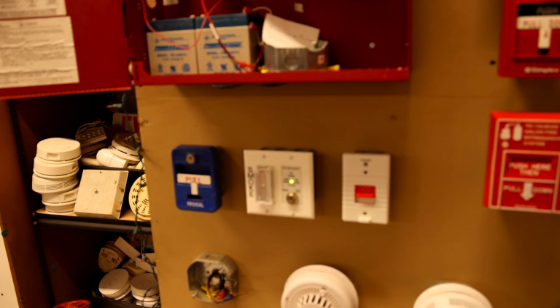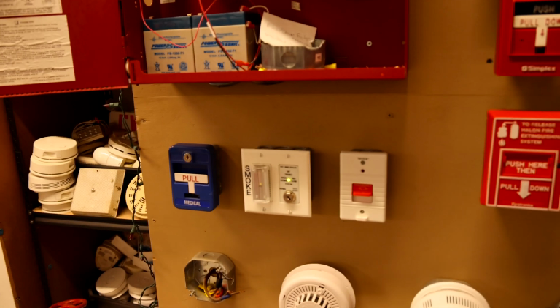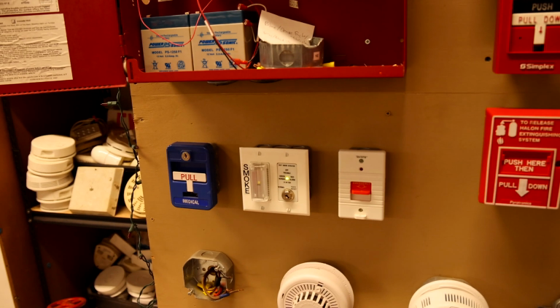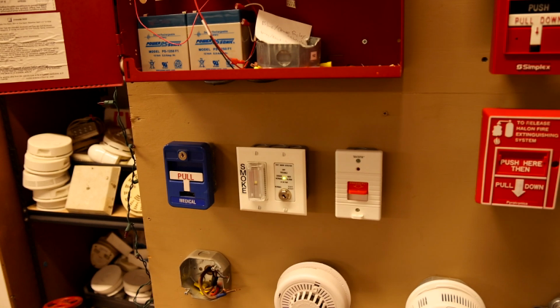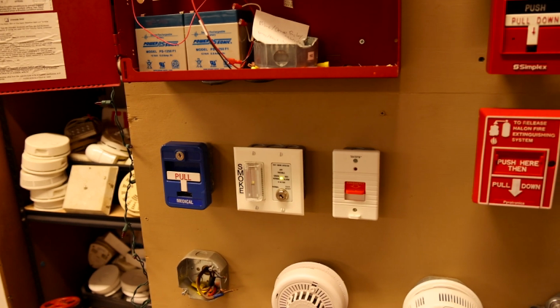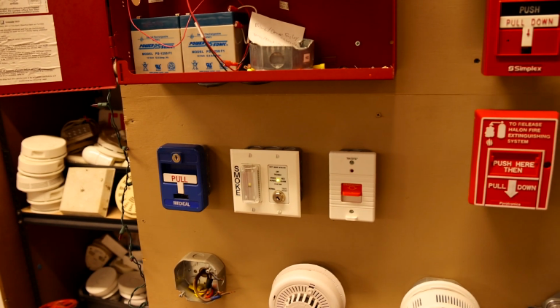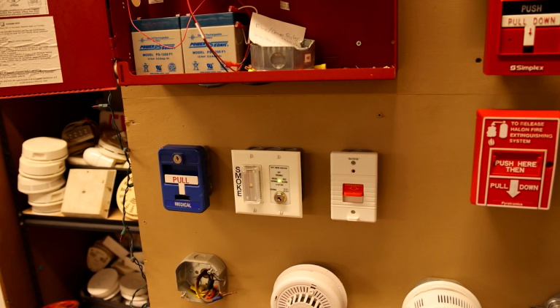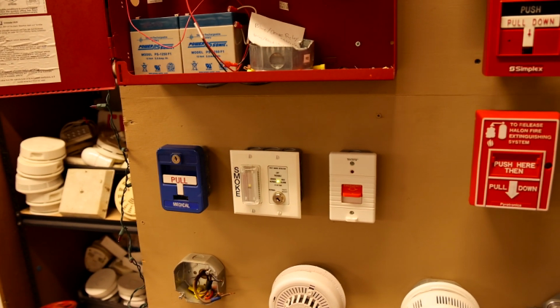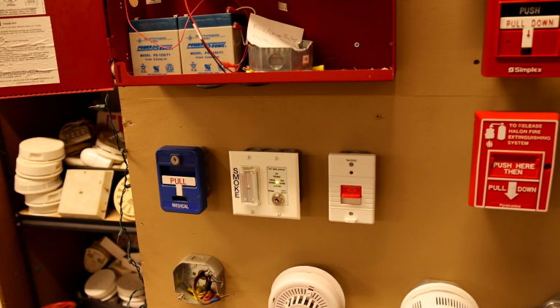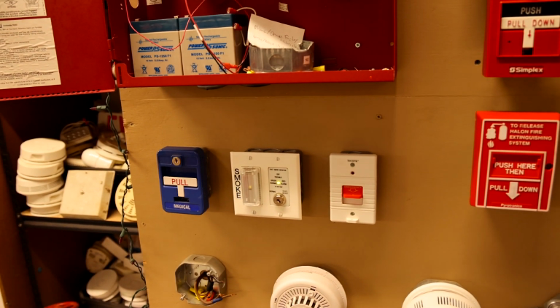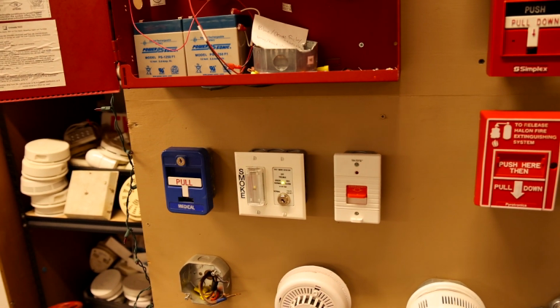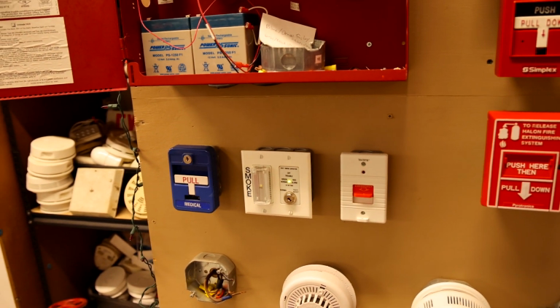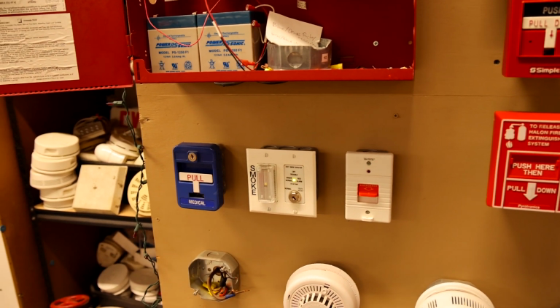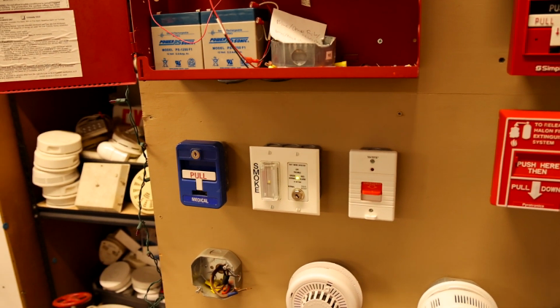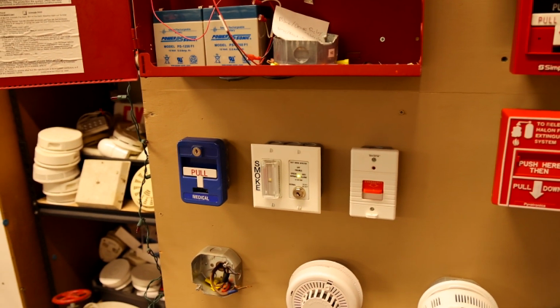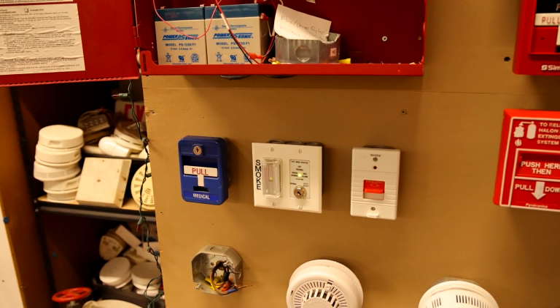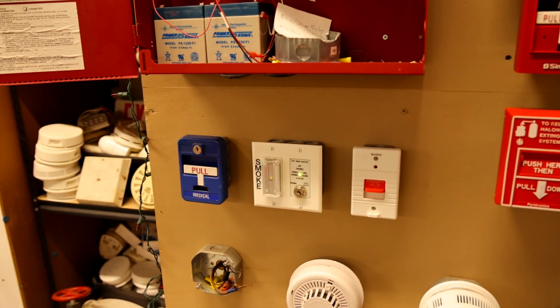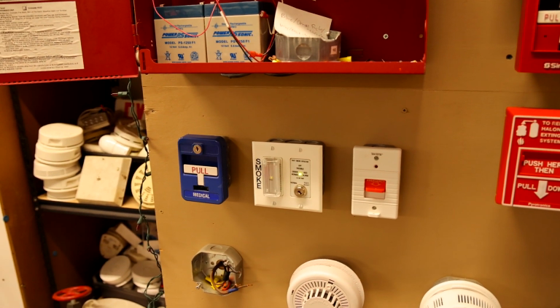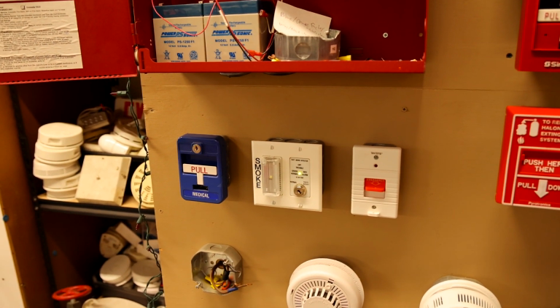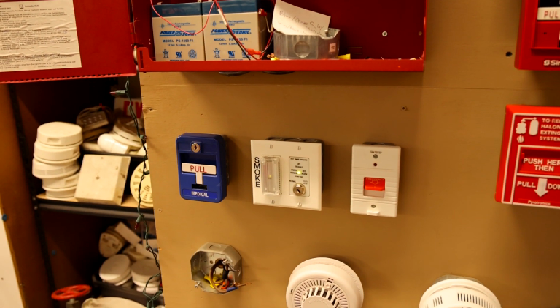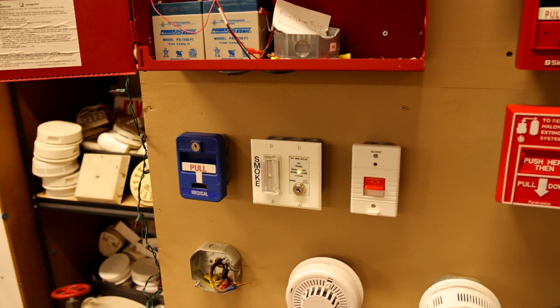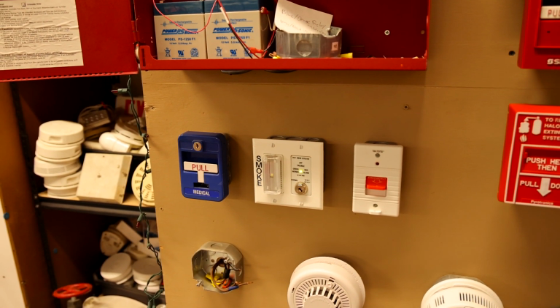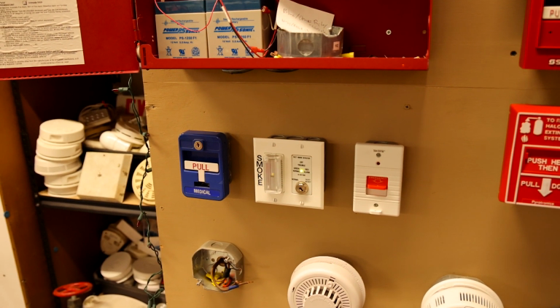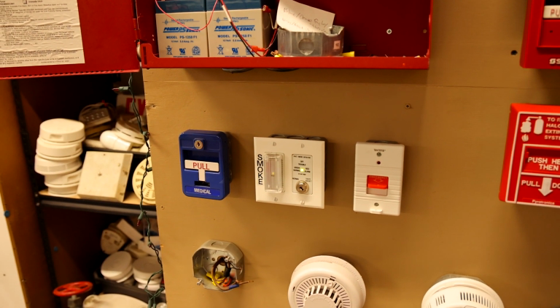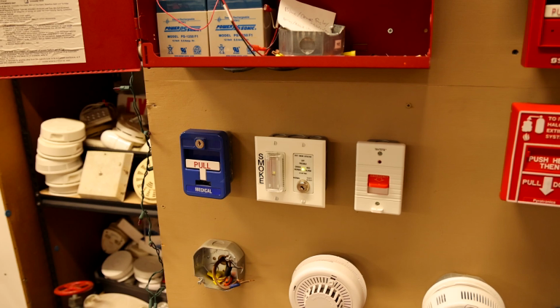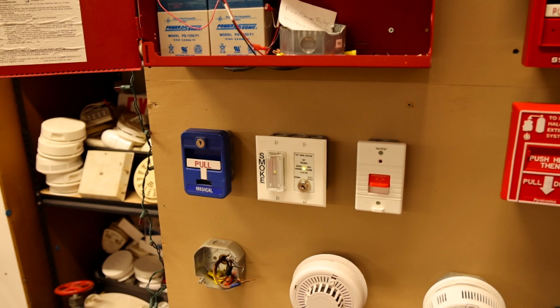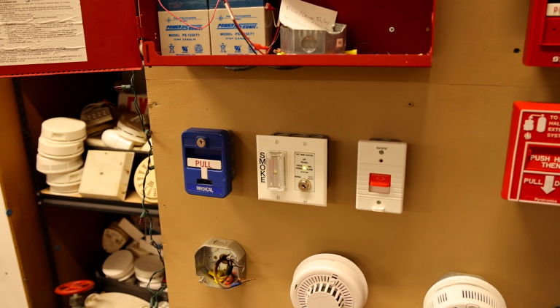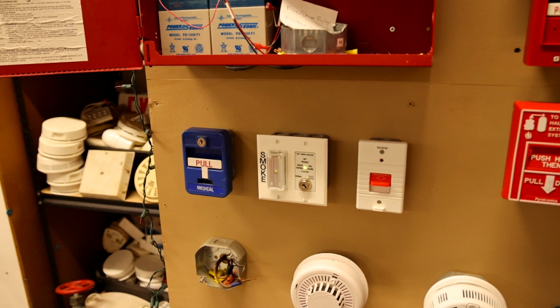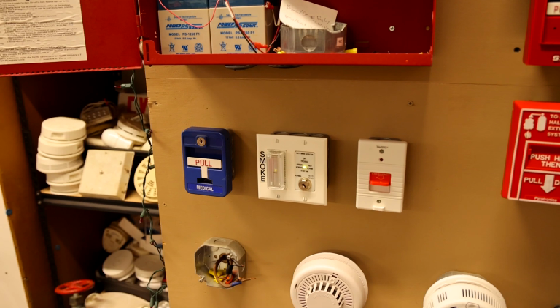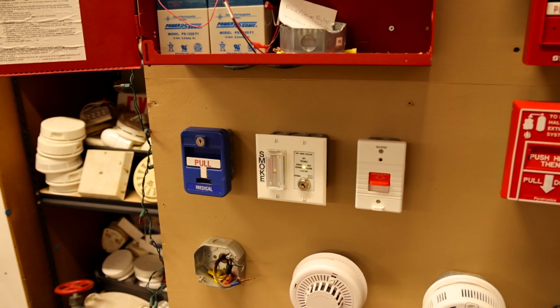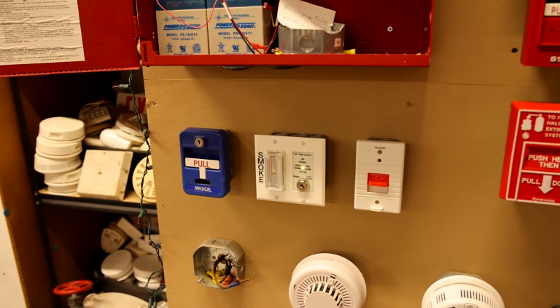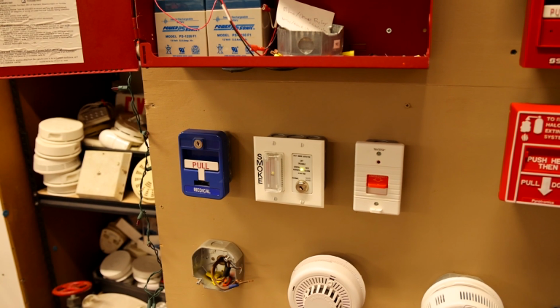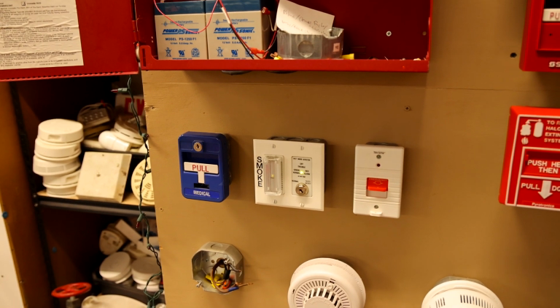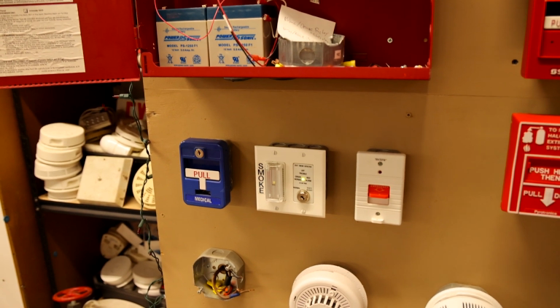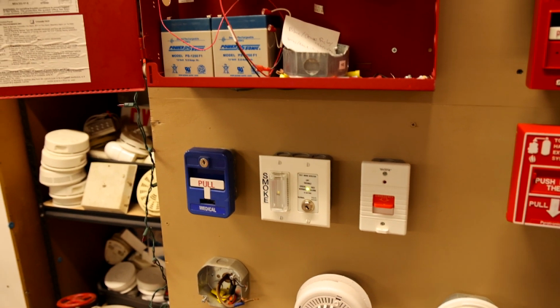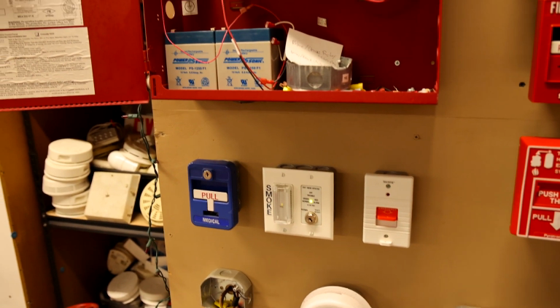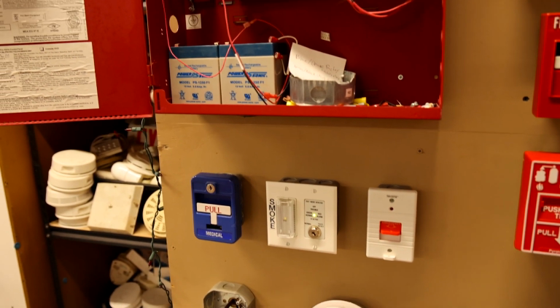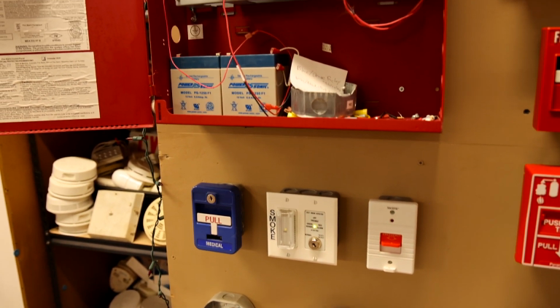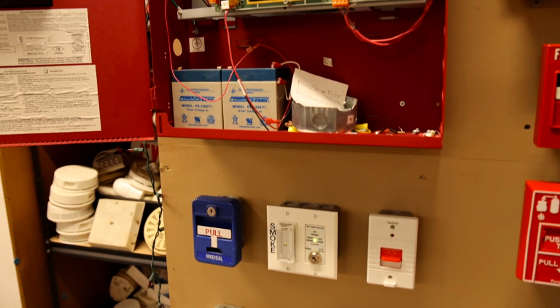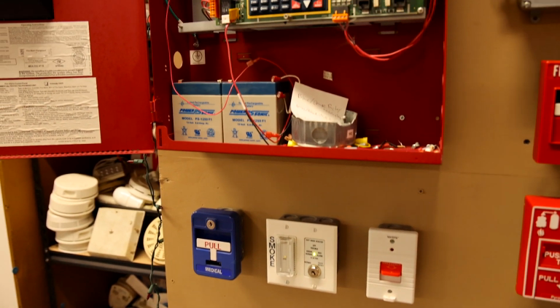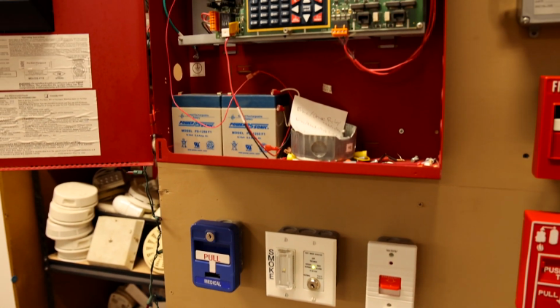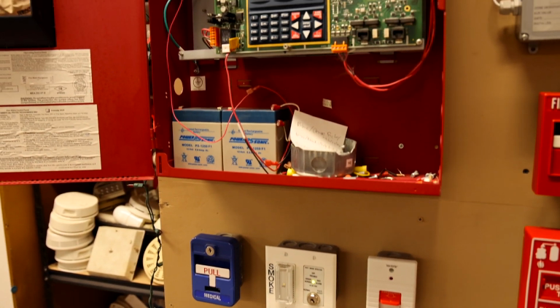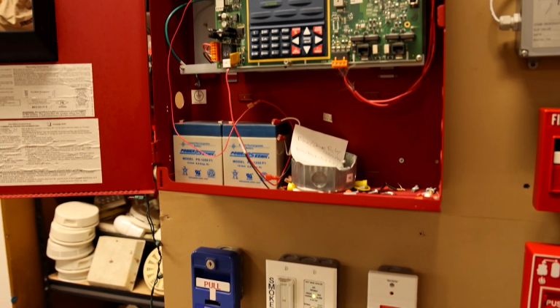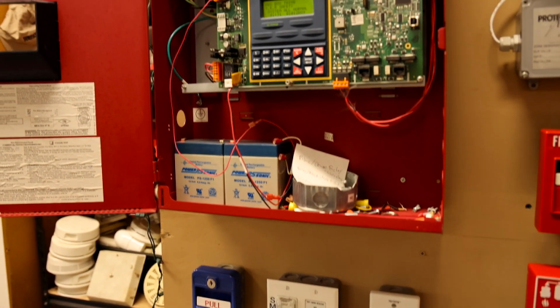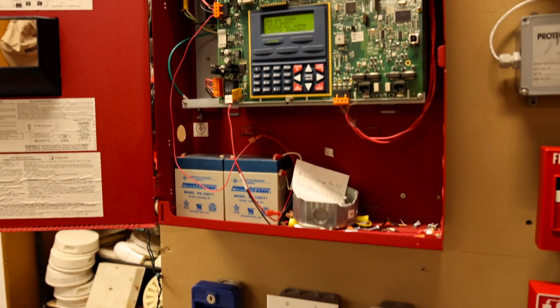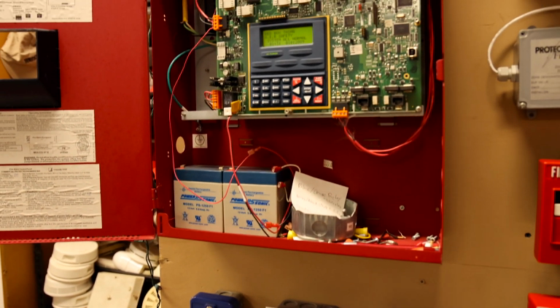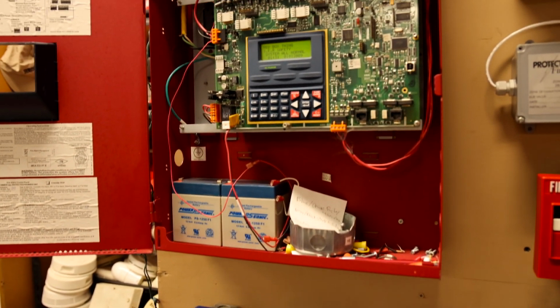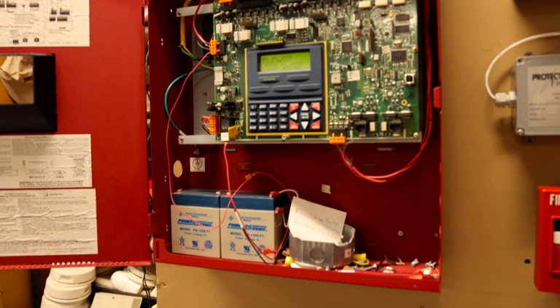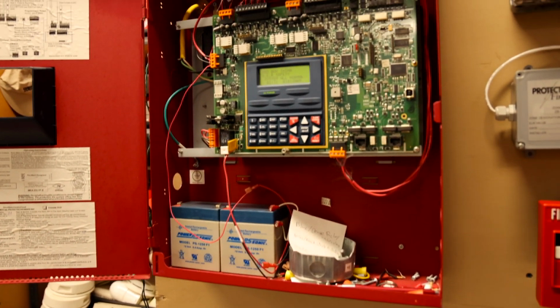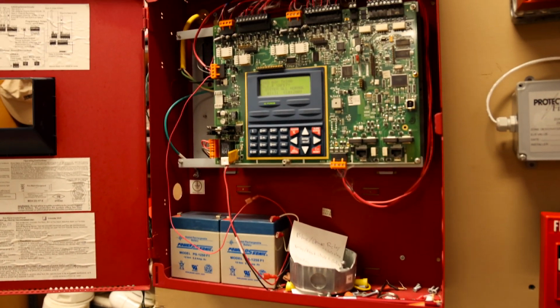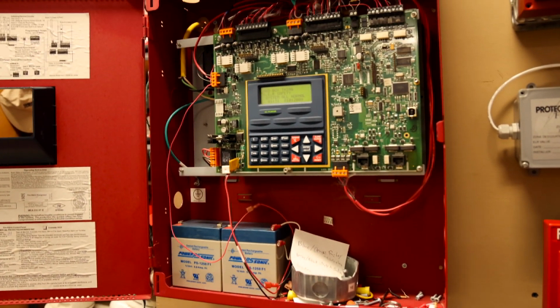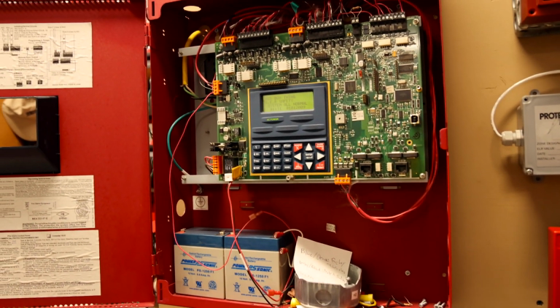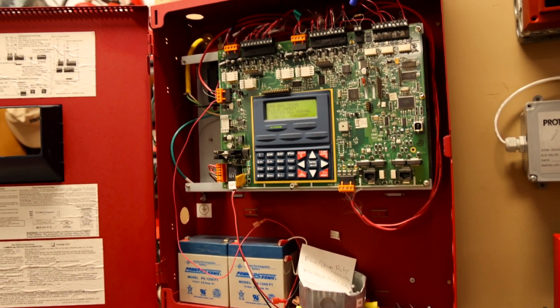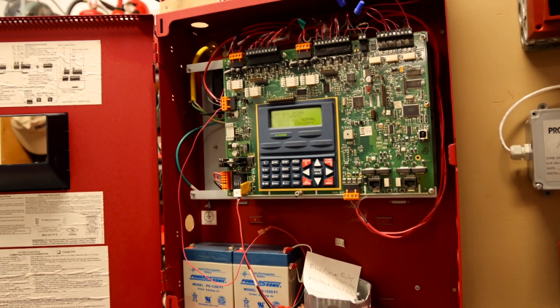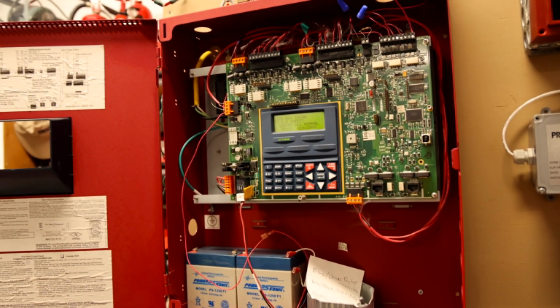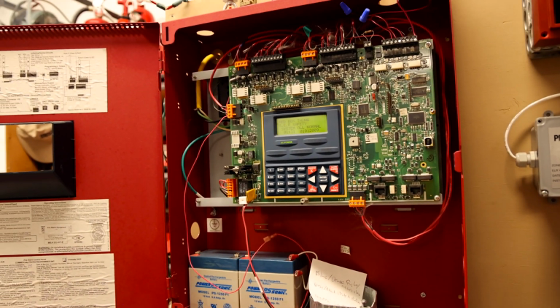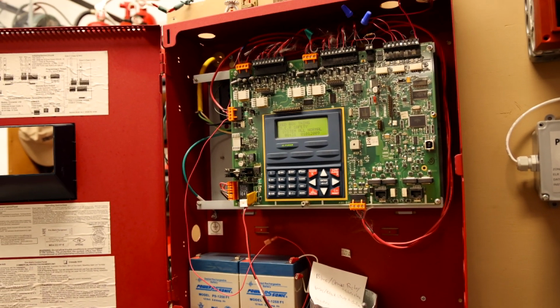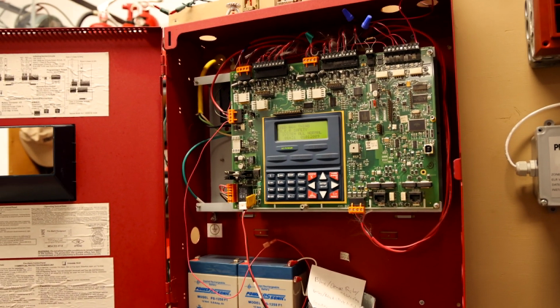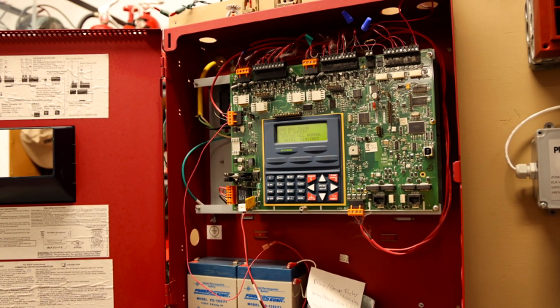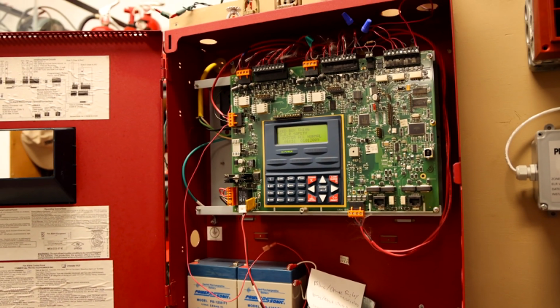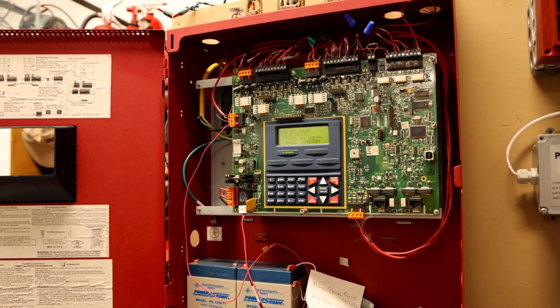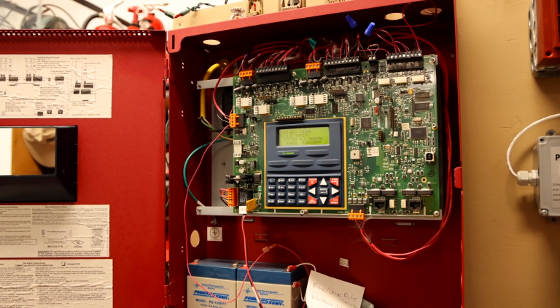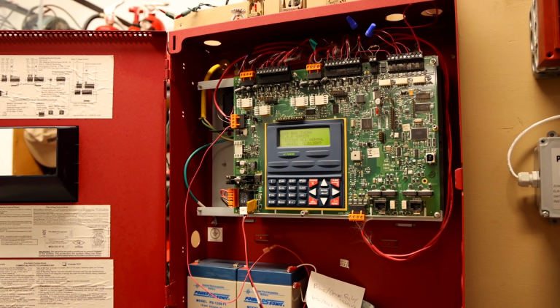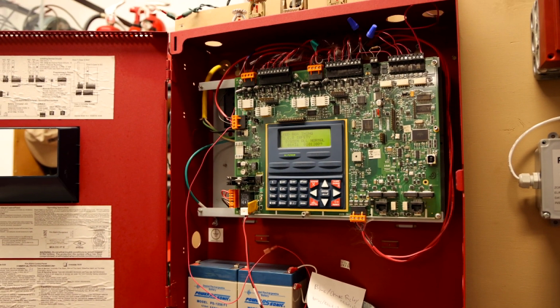I think that is enough testing of the medical portion for System Test 31. I think it's finally time to test some fire alarms.